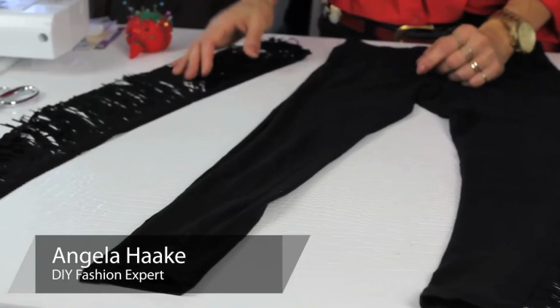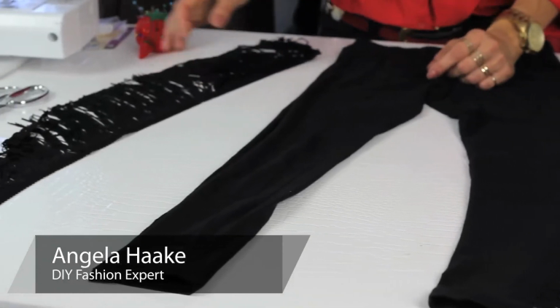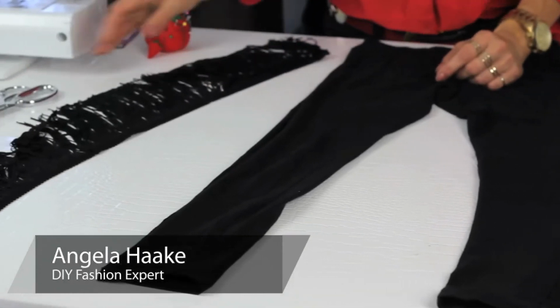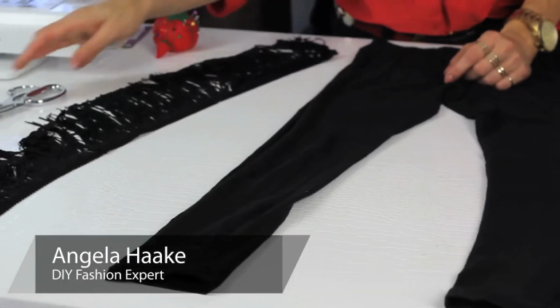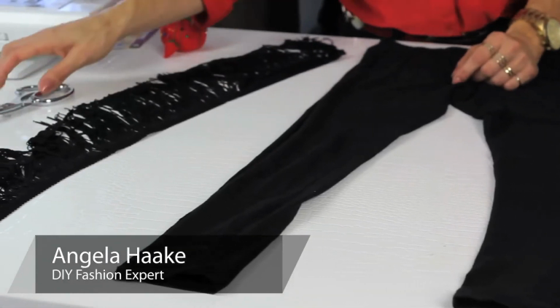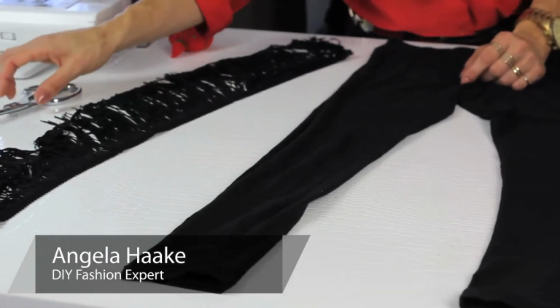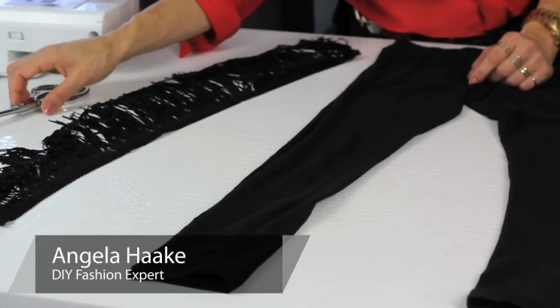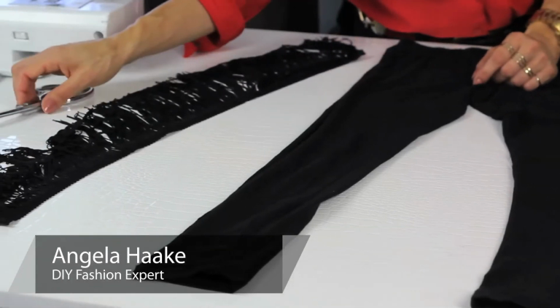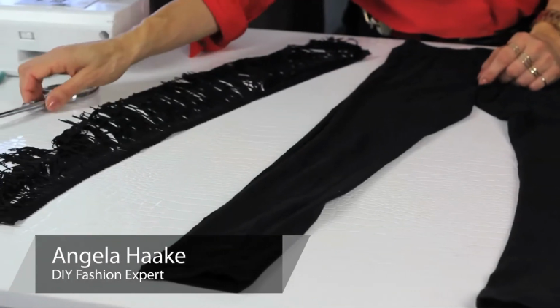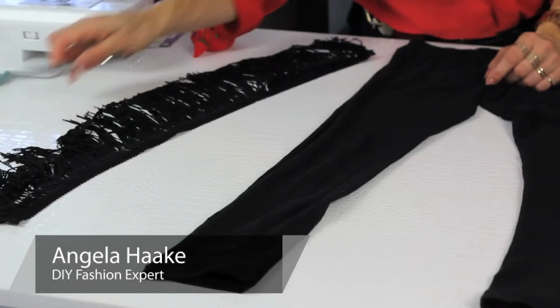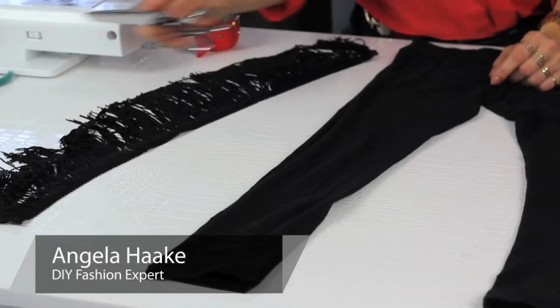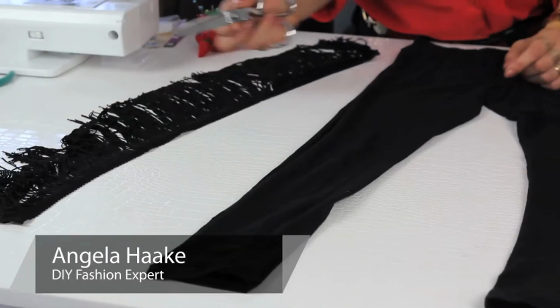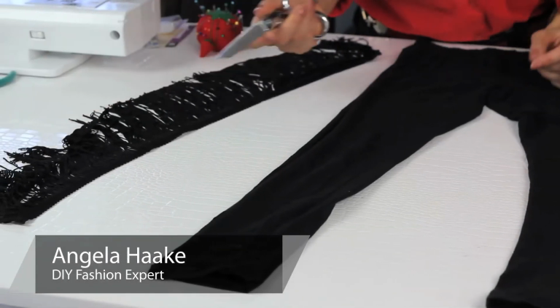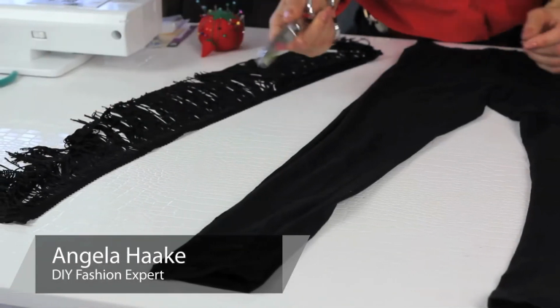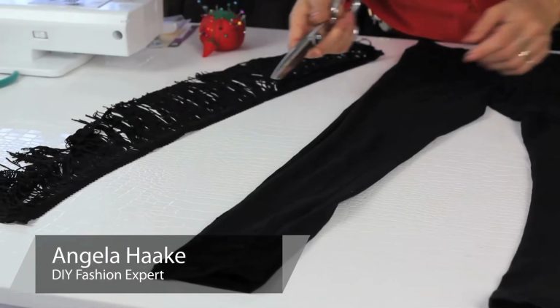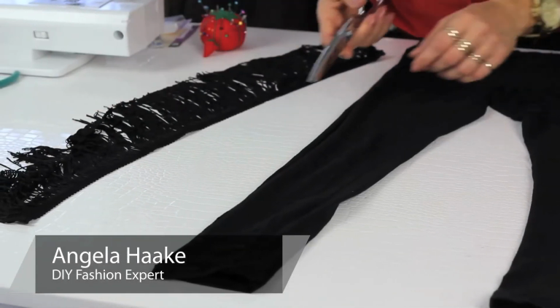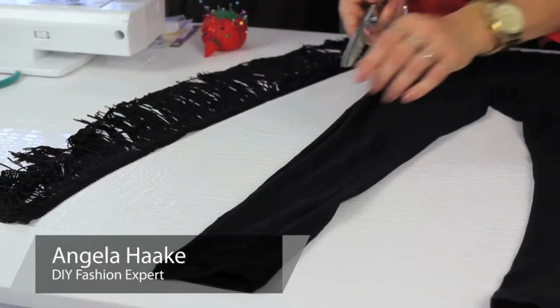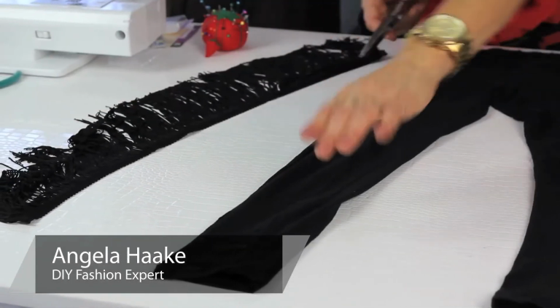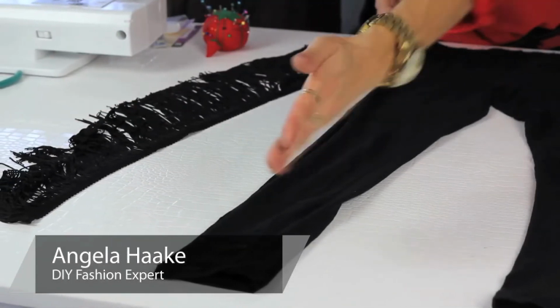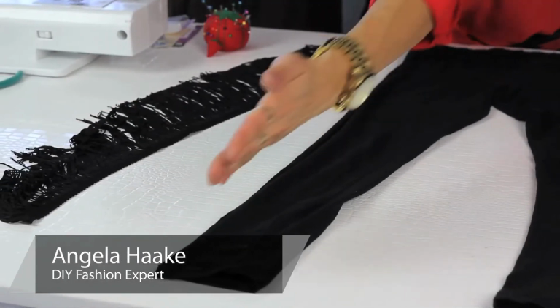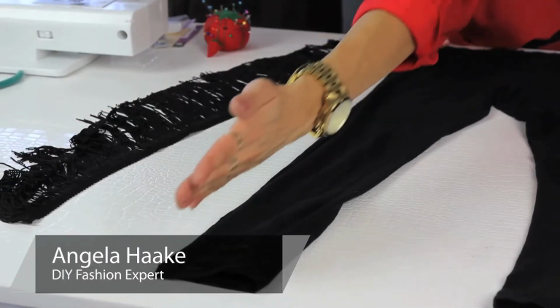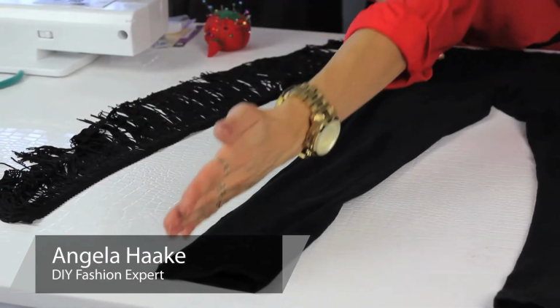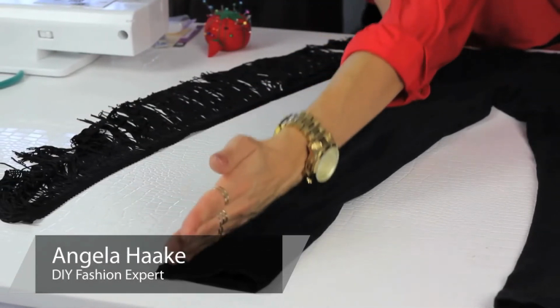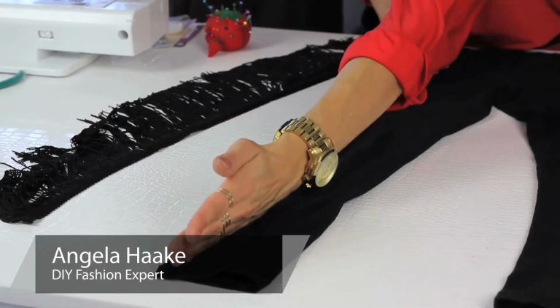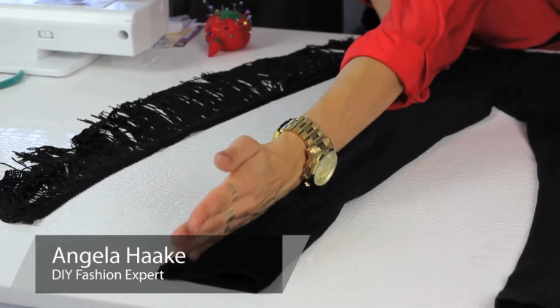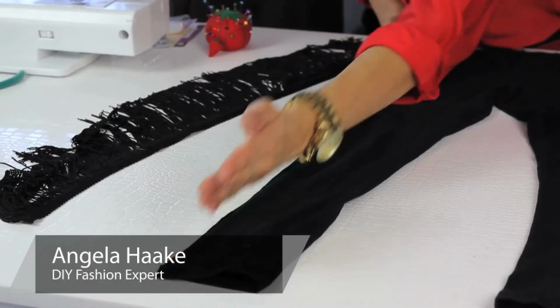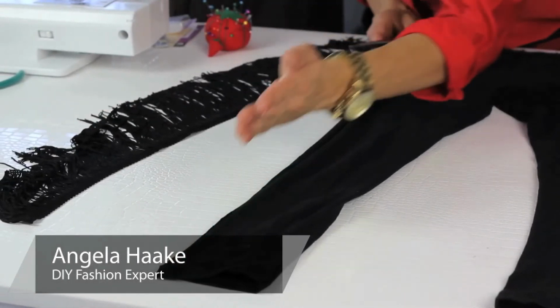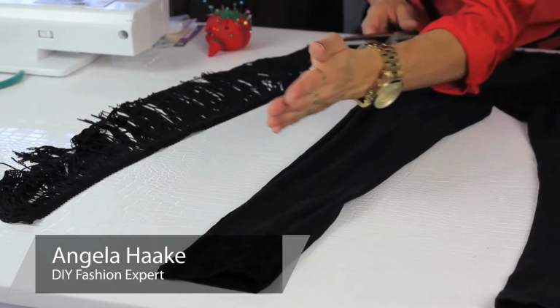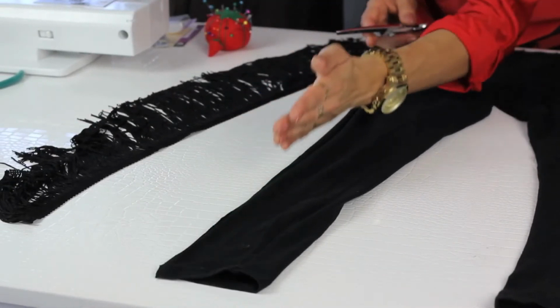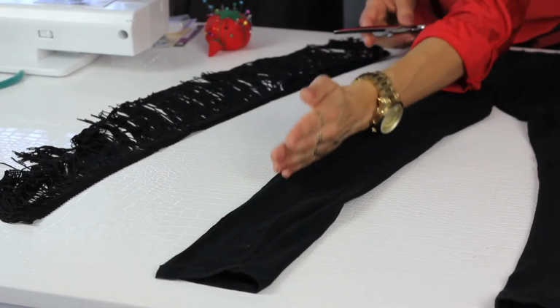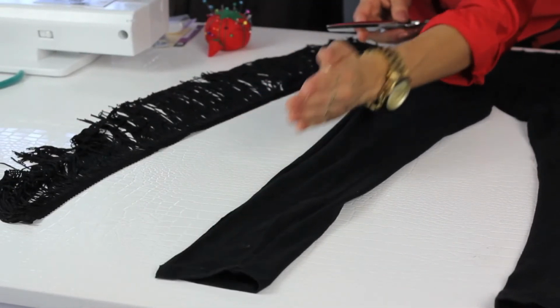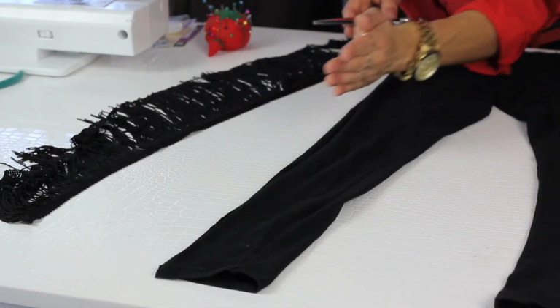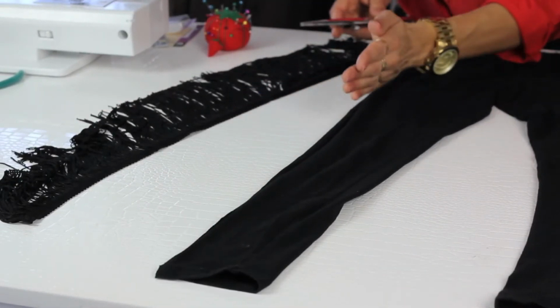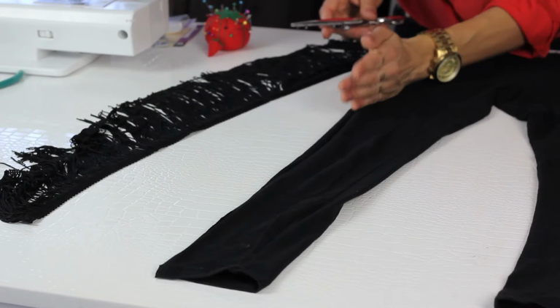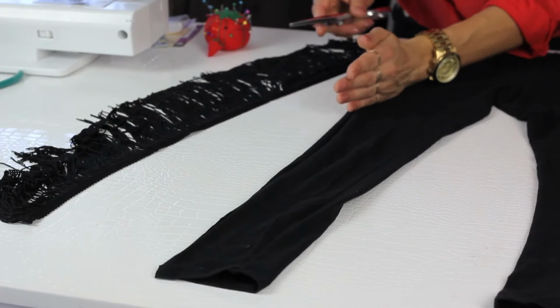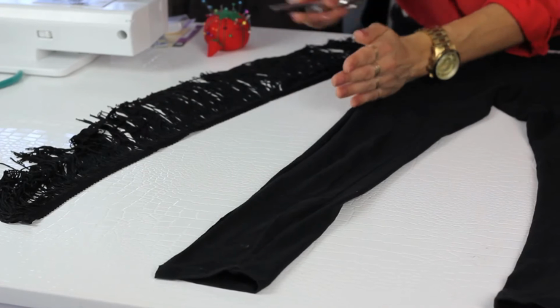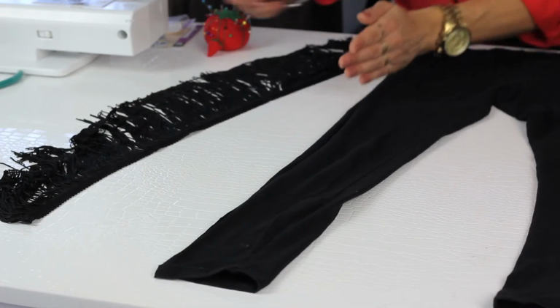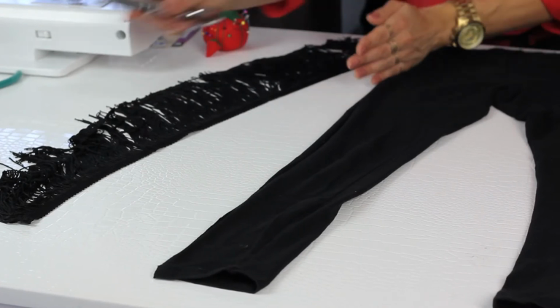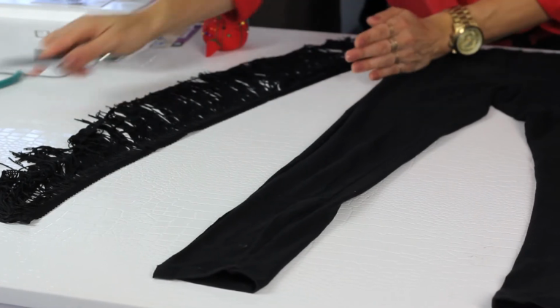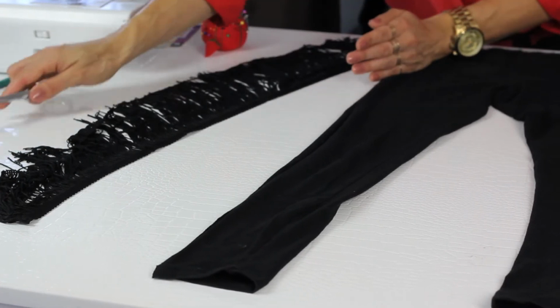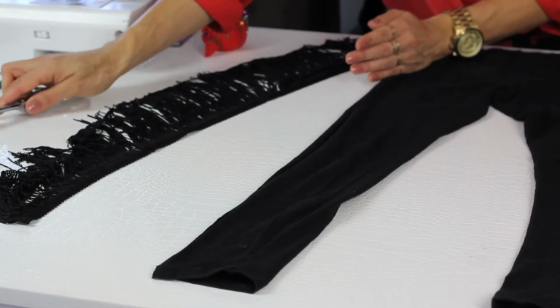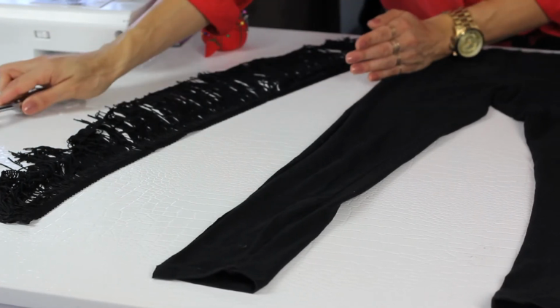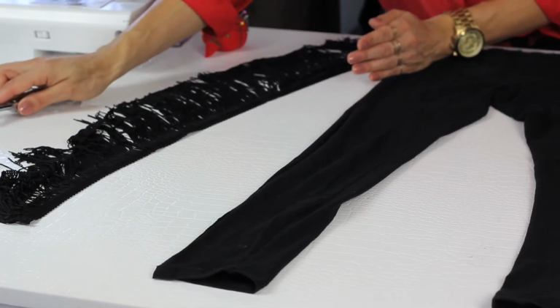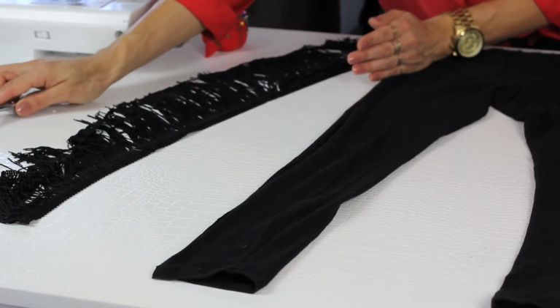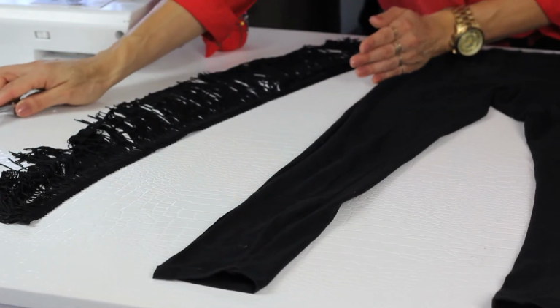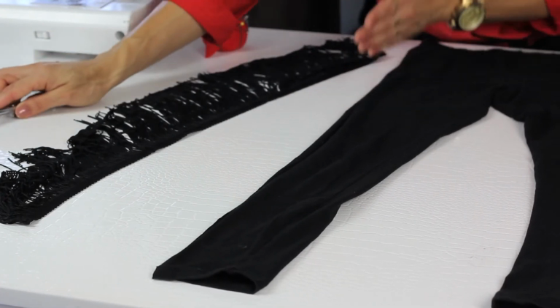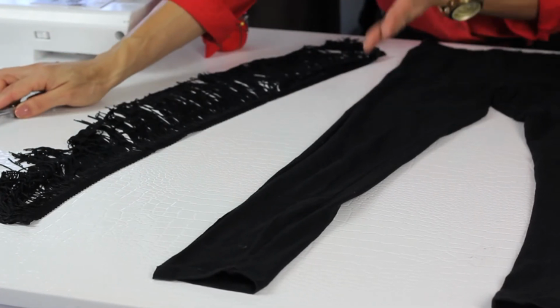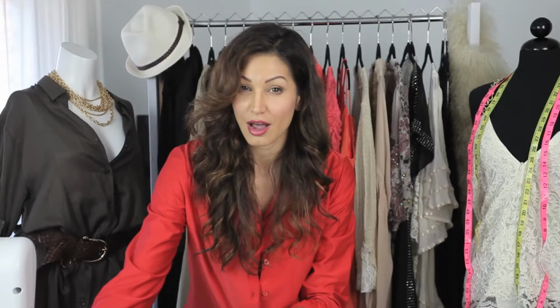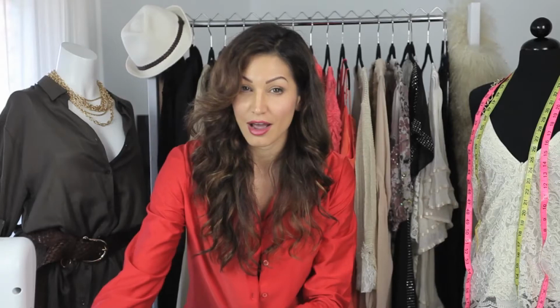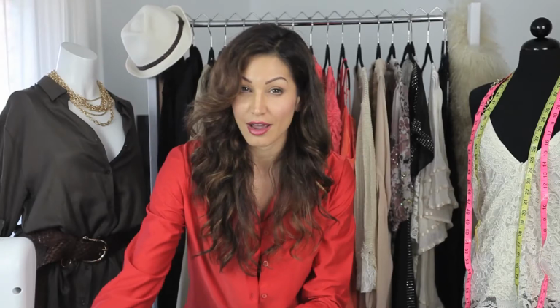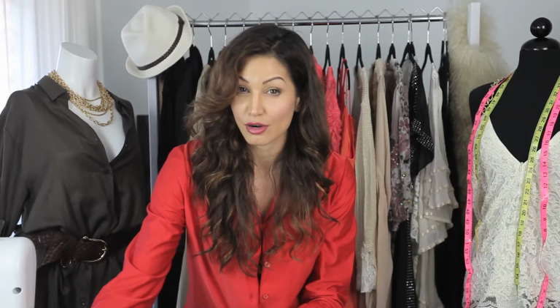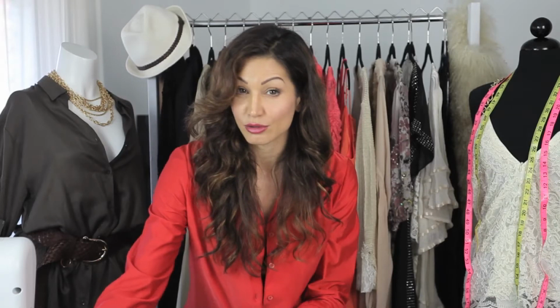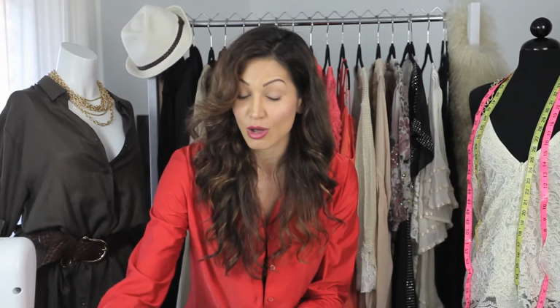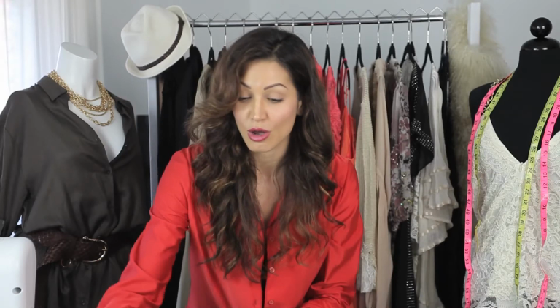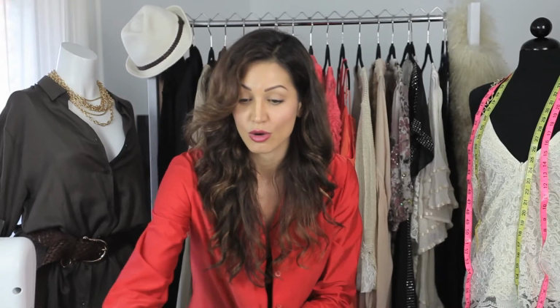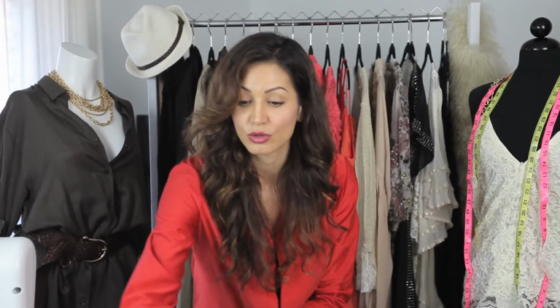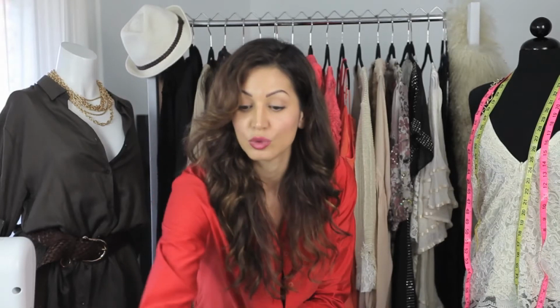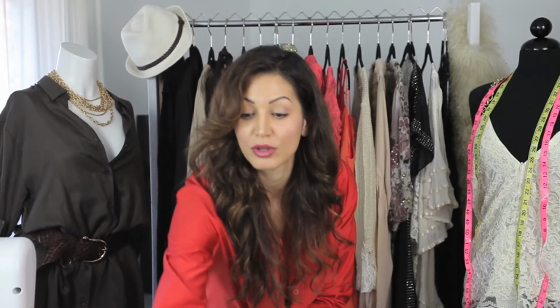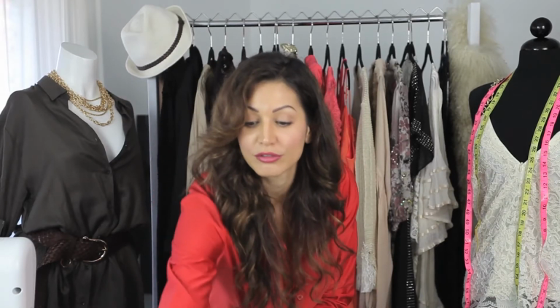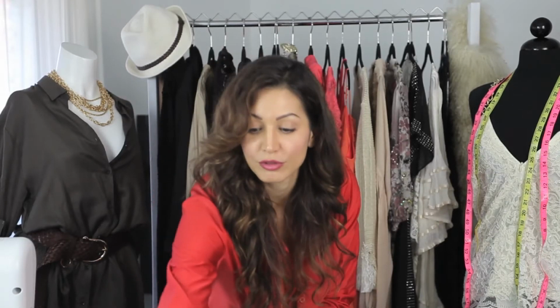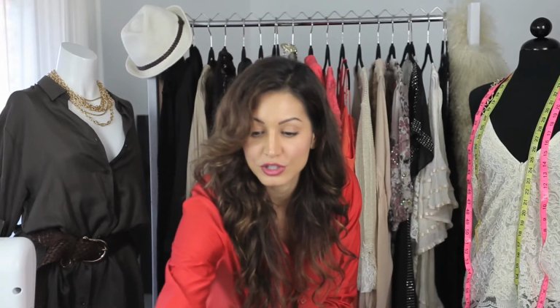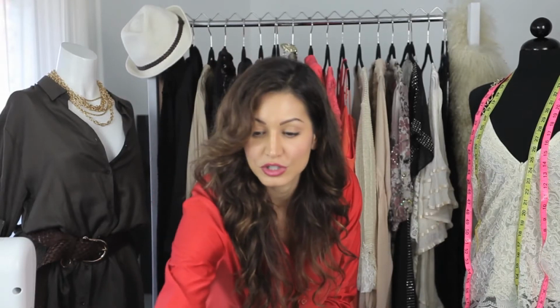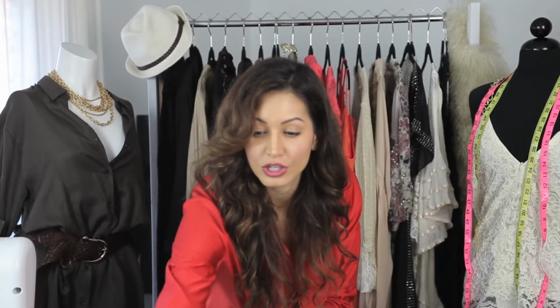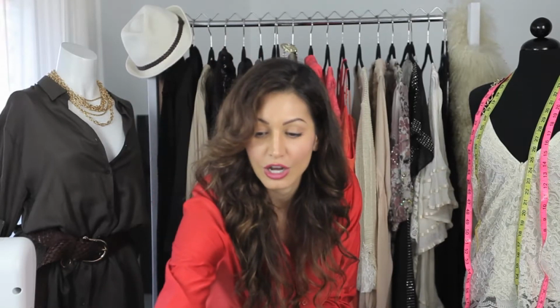Step number one, take your scissors, cut up the outer thigh of your legging. You can decide how high or low you want the fringe to go.